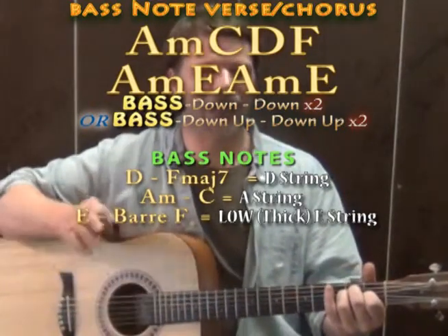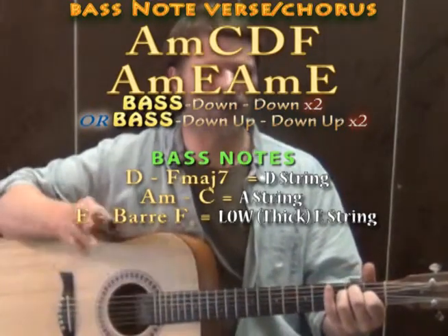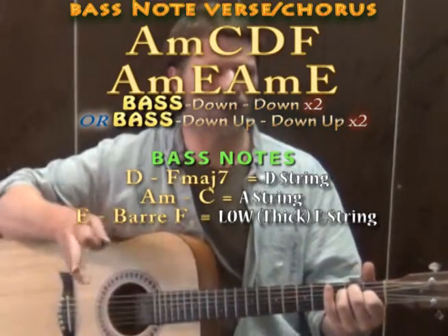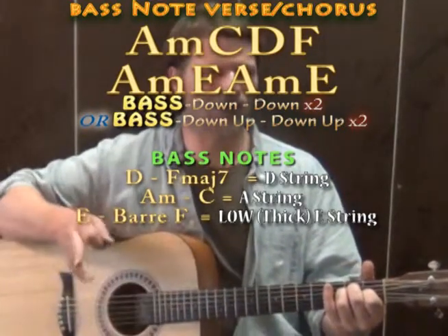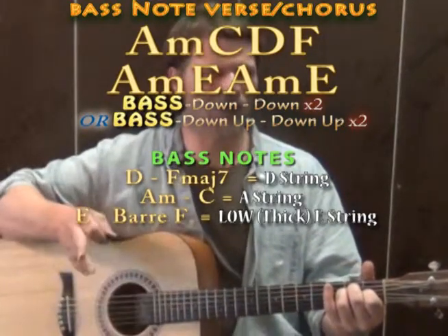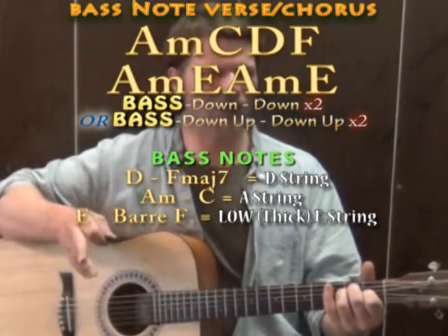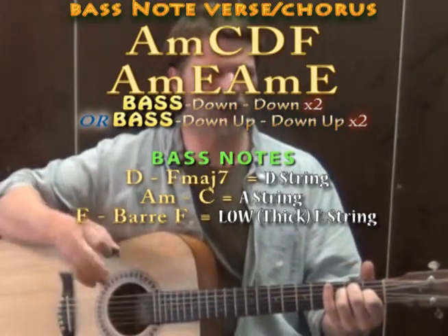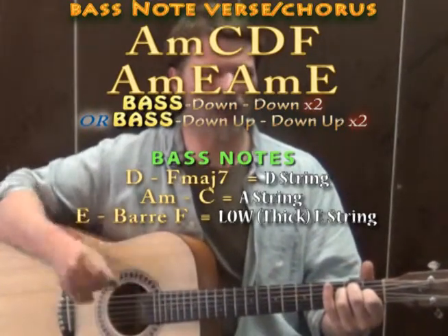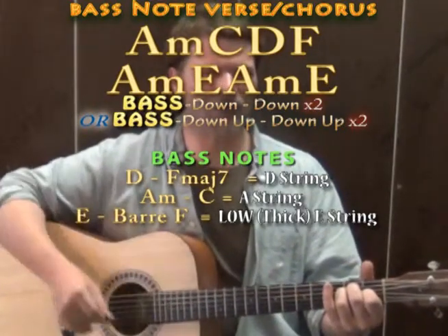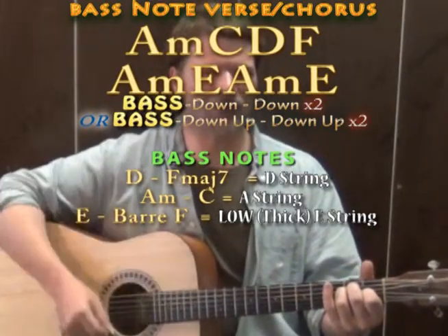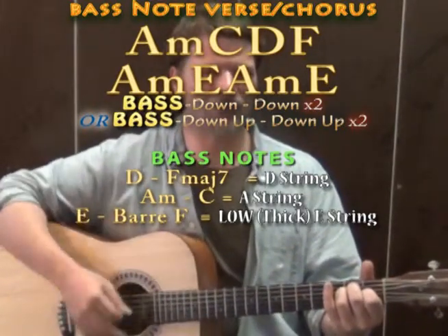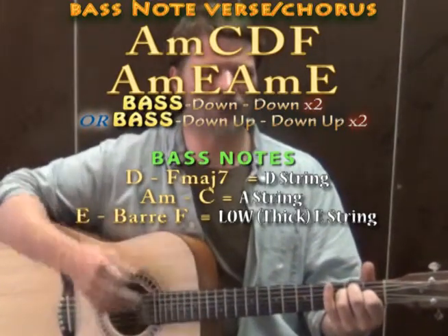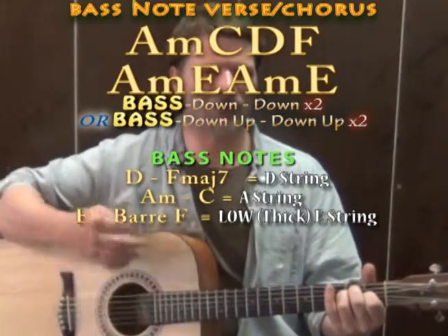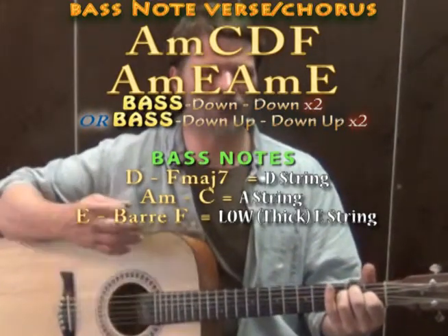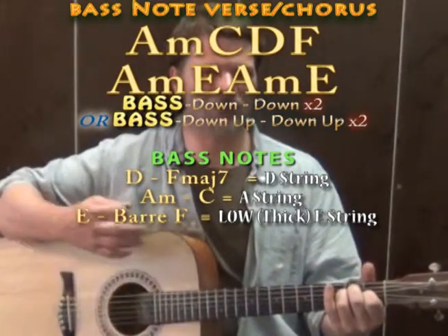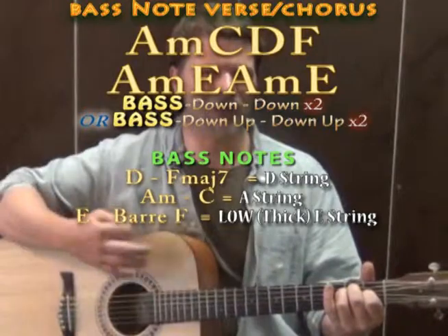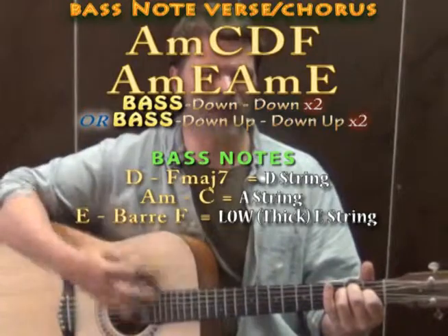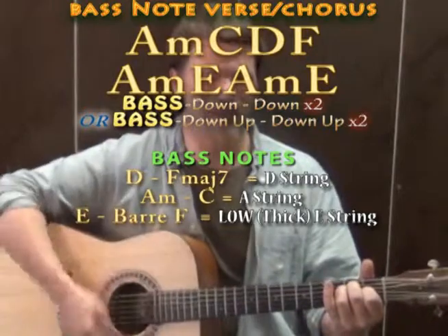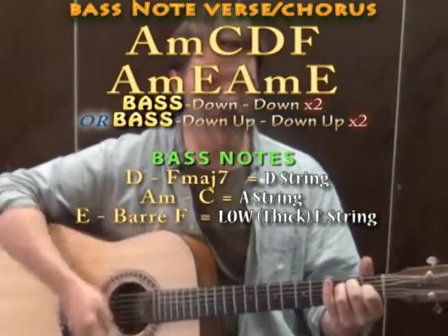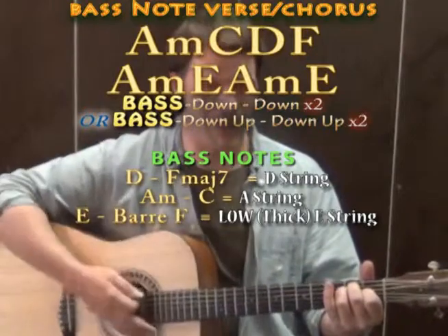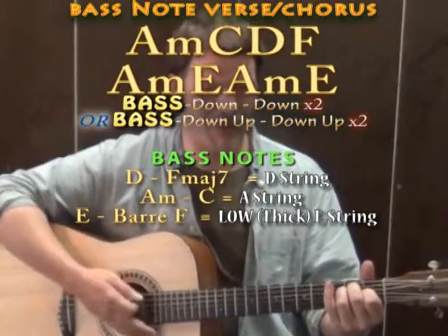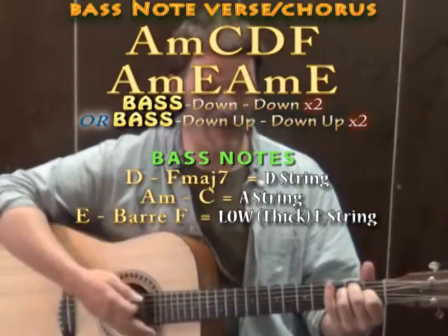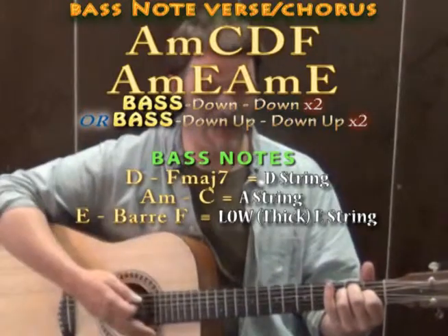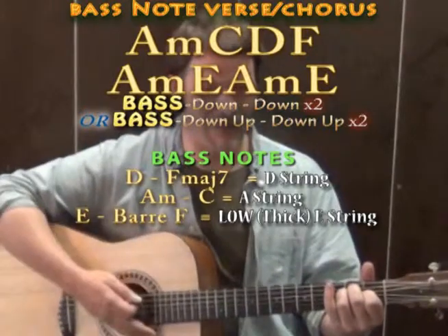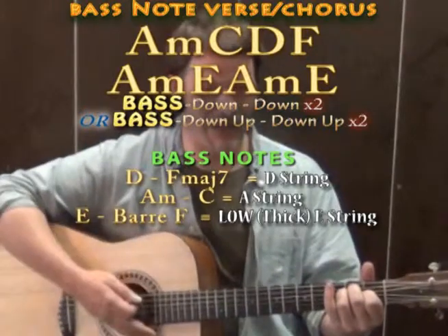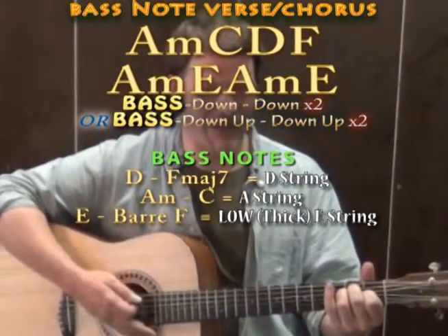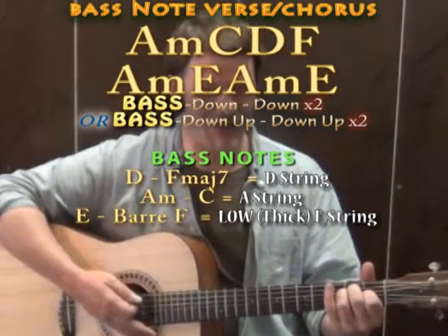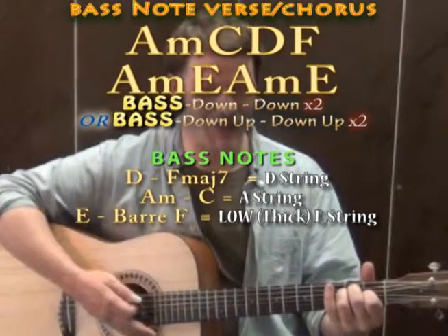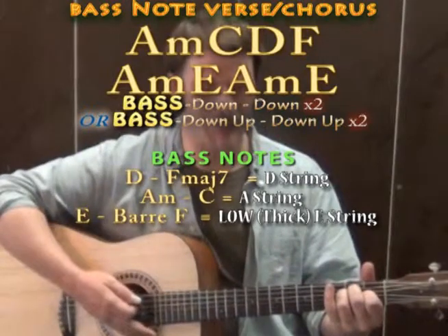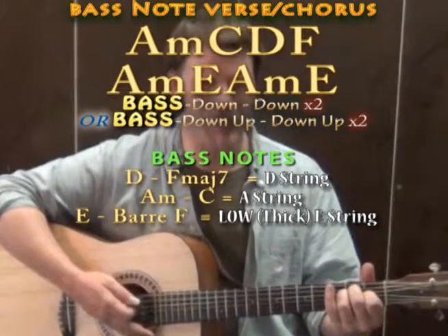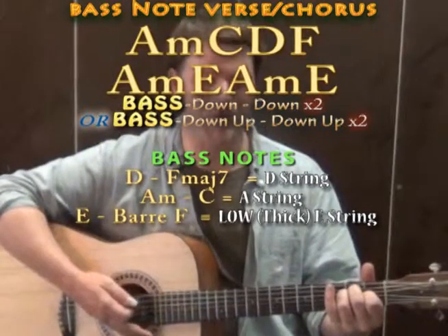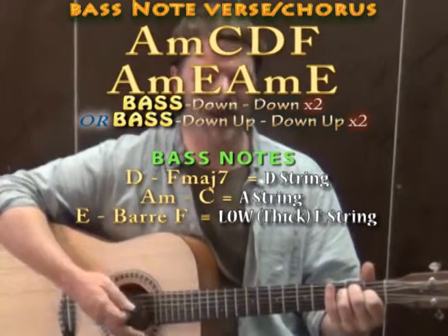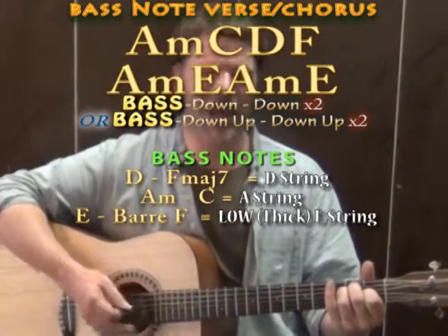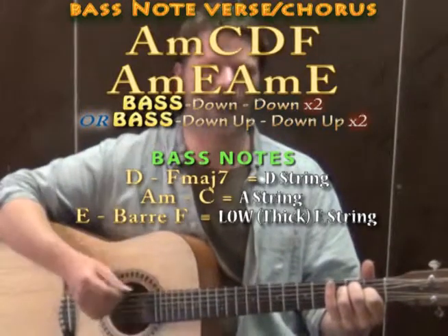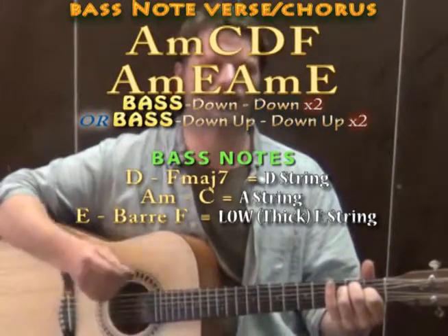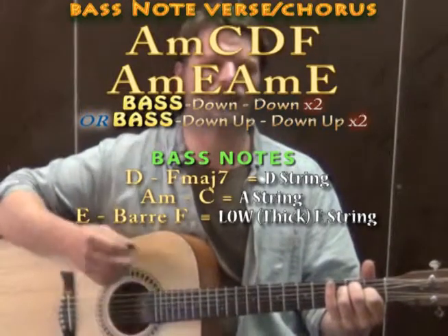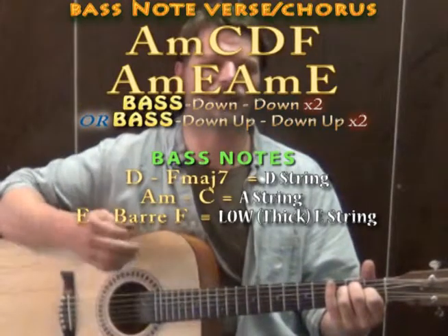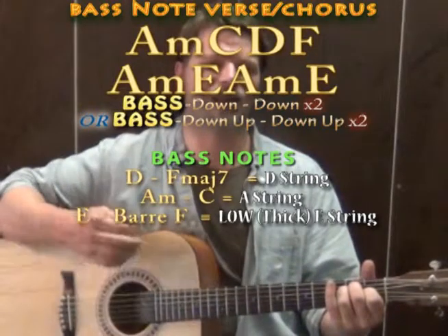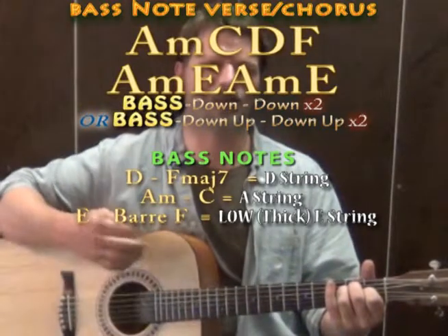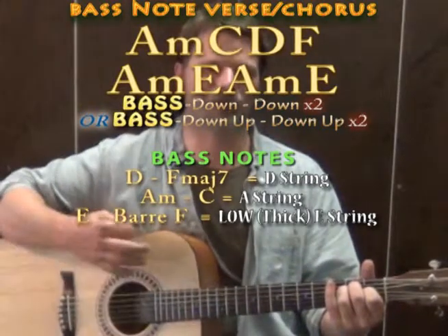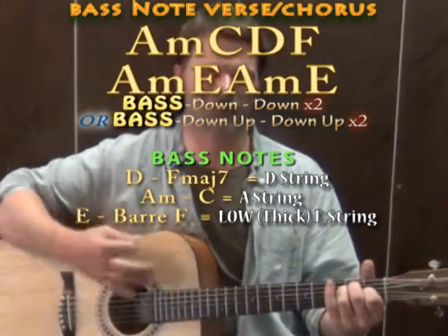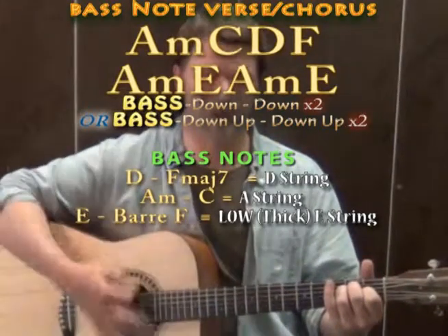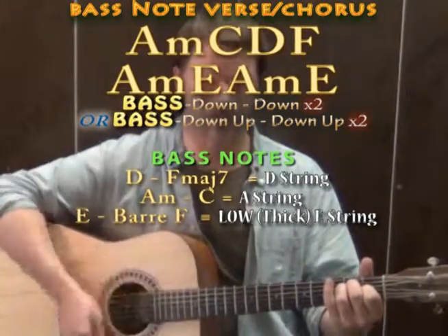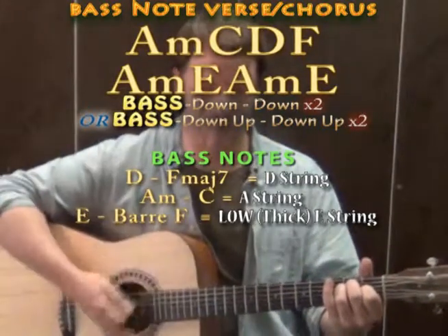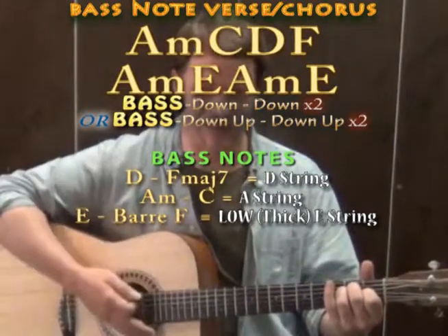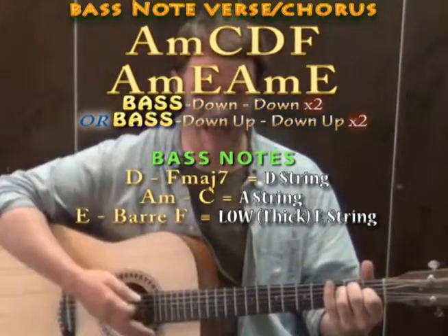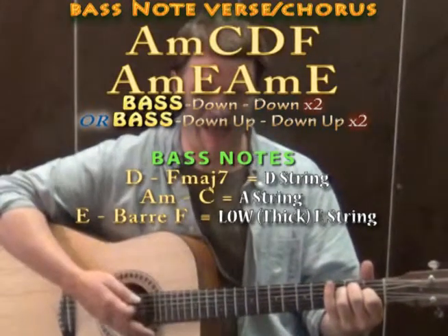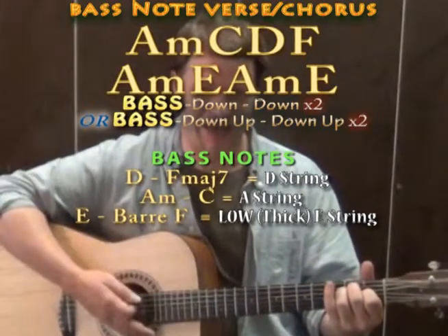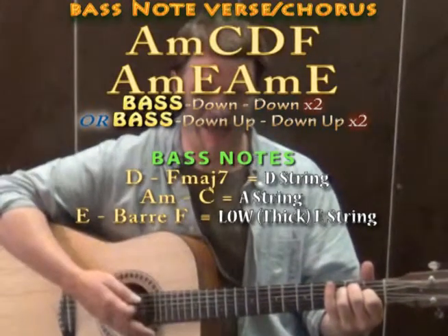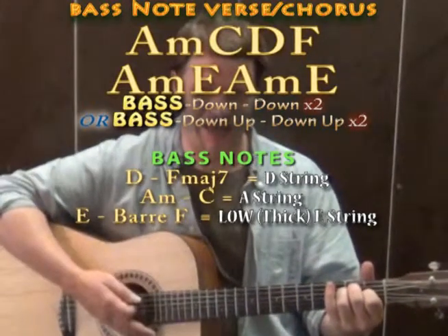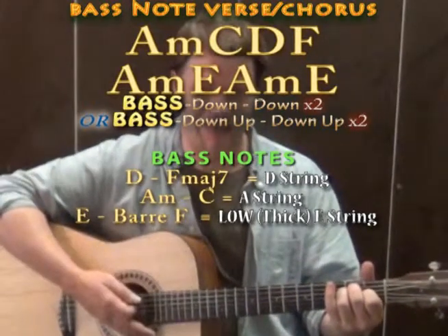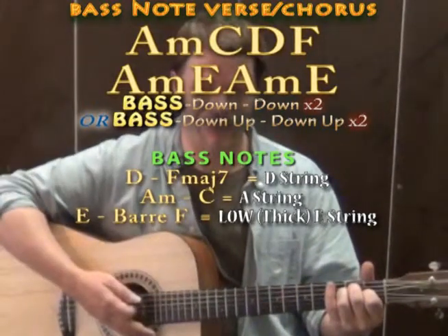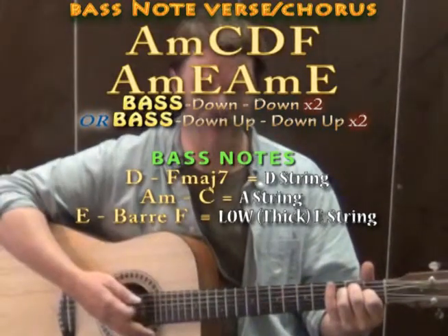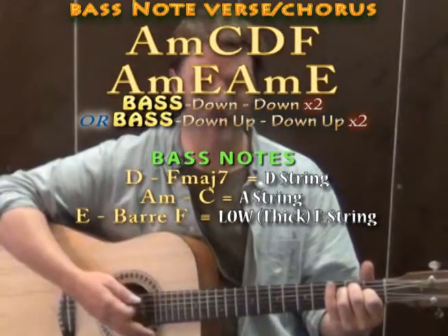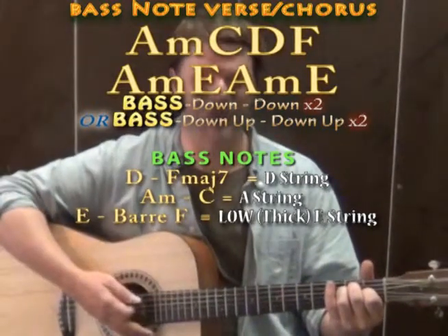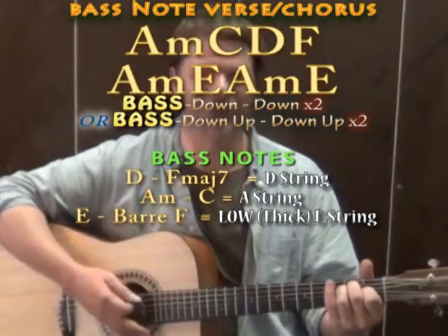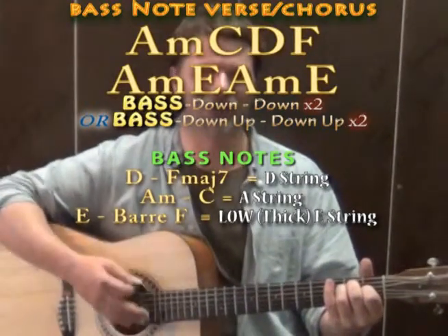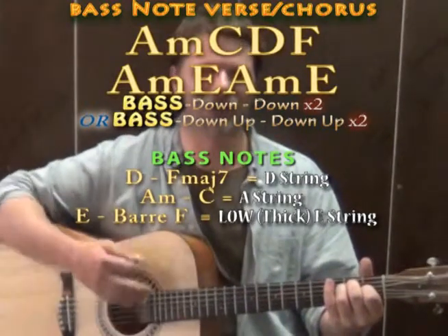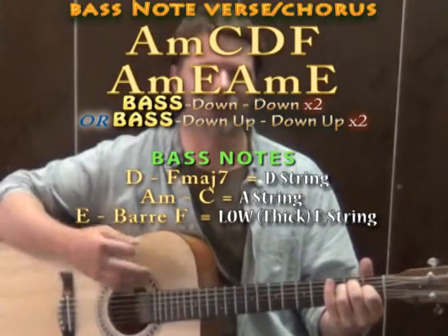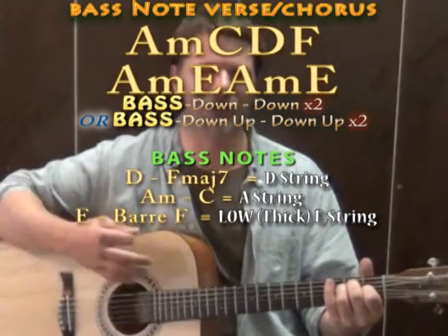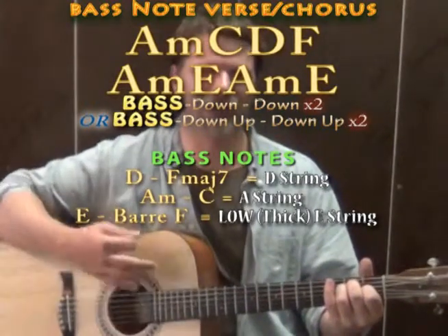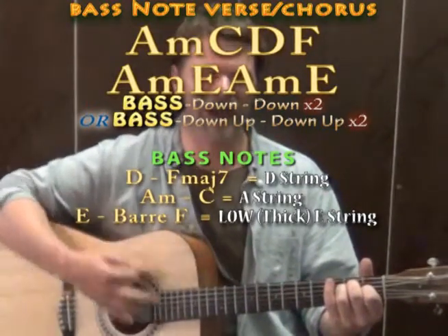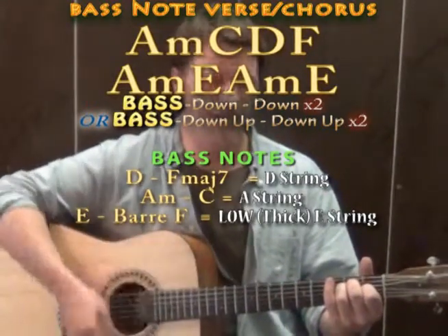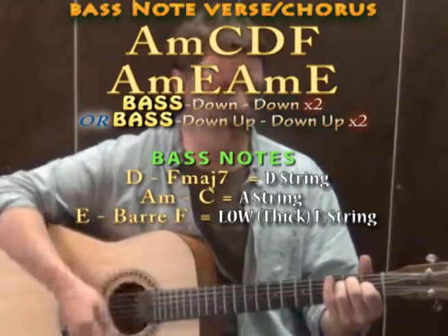Sometimes there's a big hit on the E major where you may want to accent it — strum down and kind of kill the strings with your right hand.